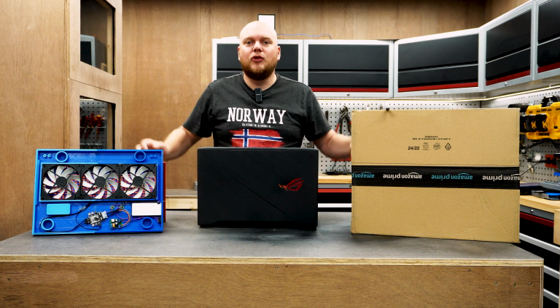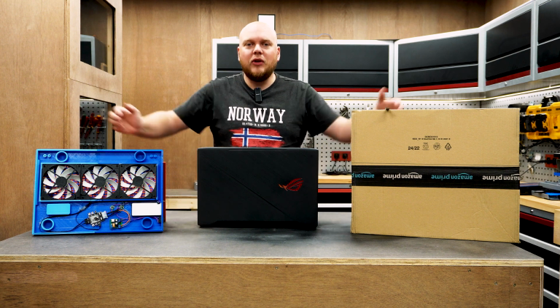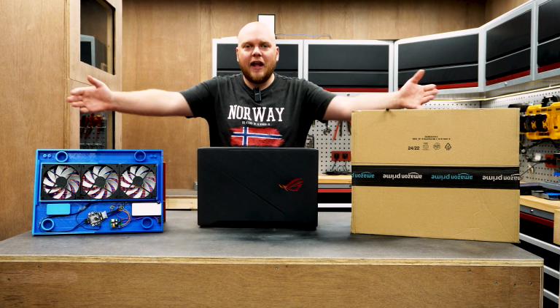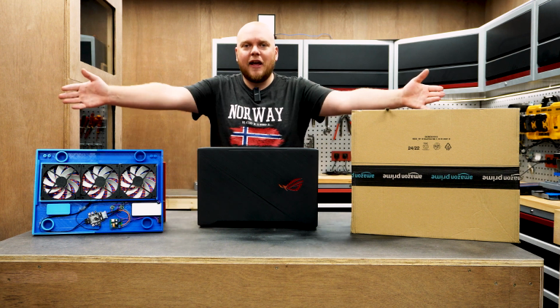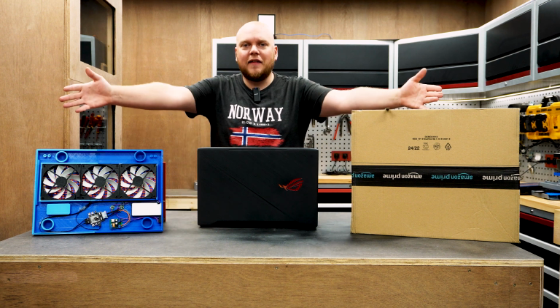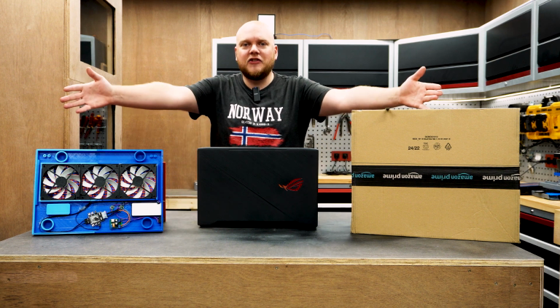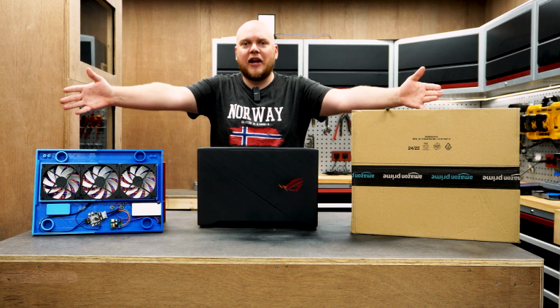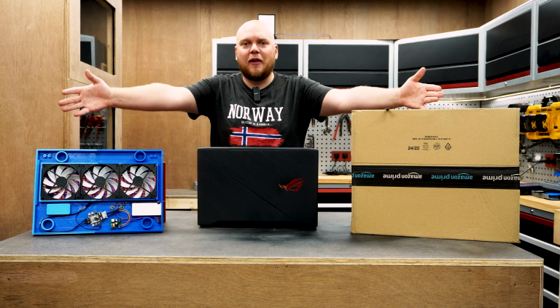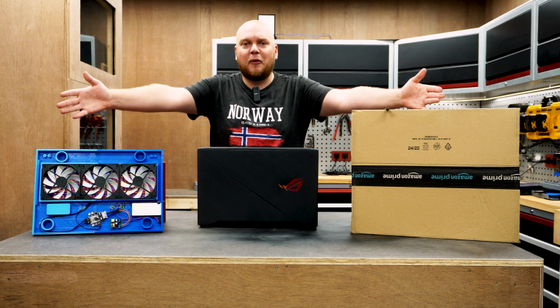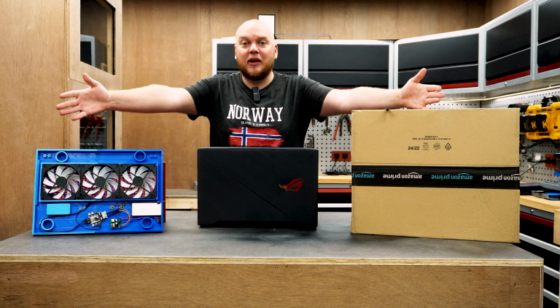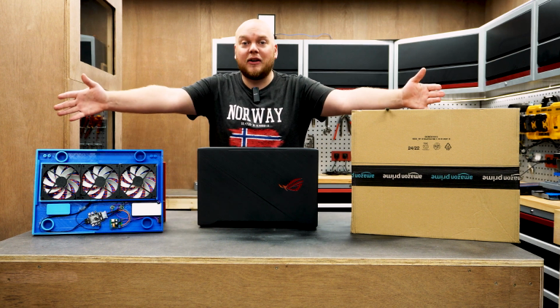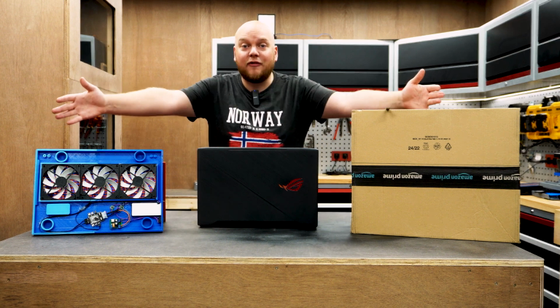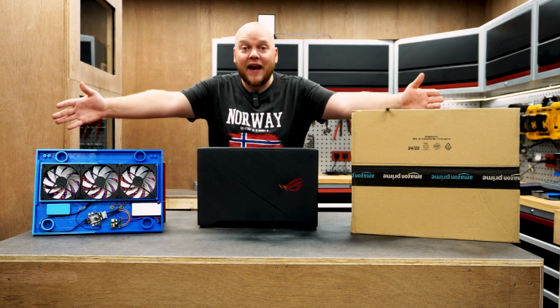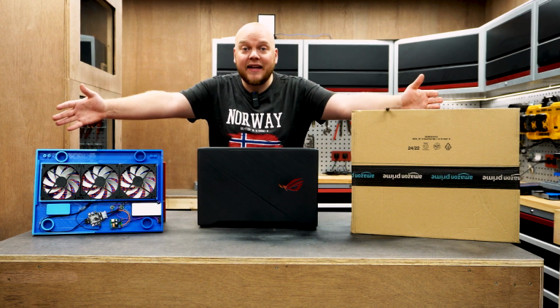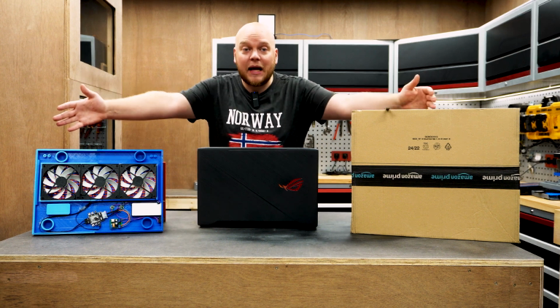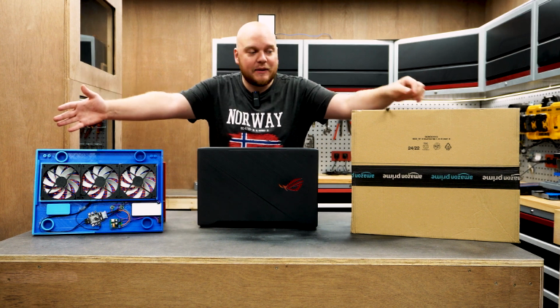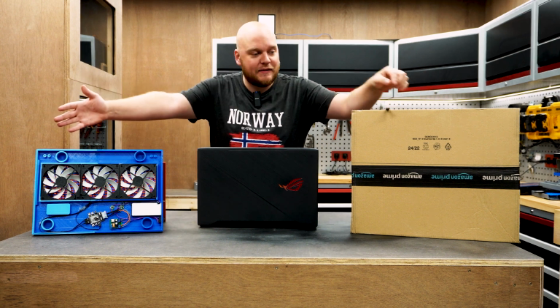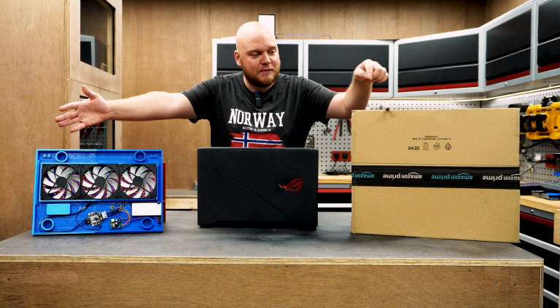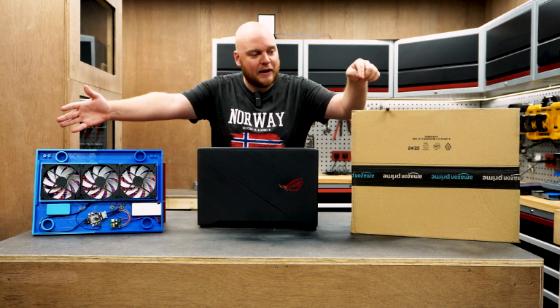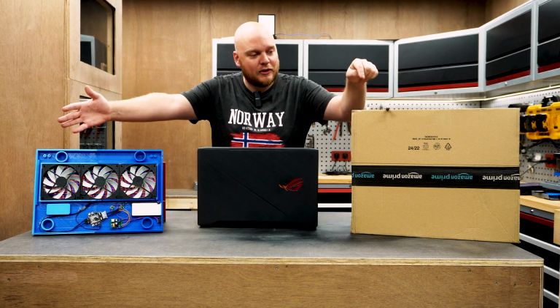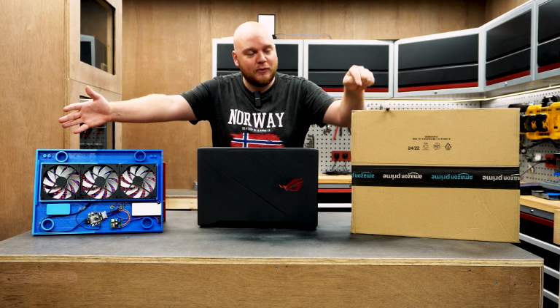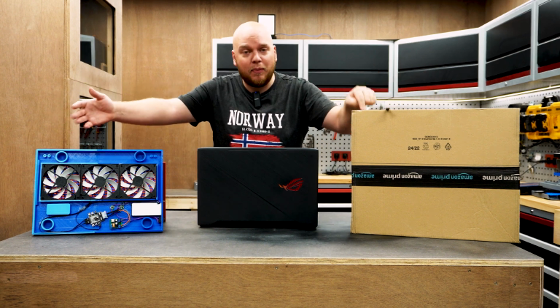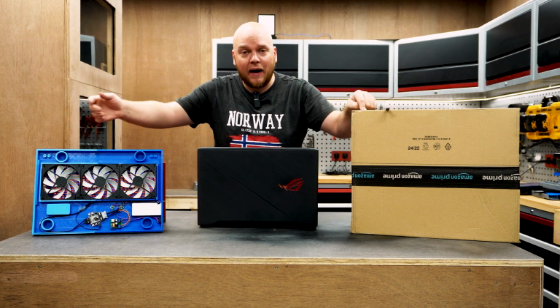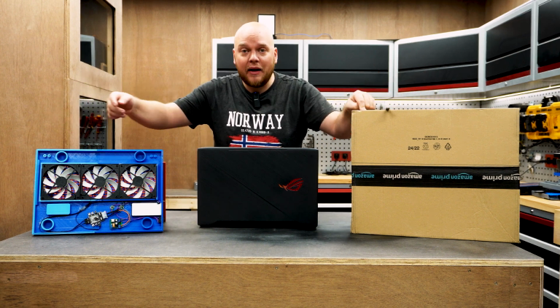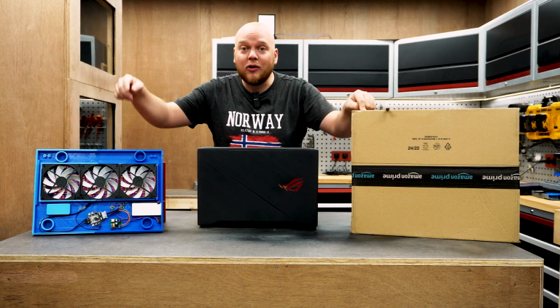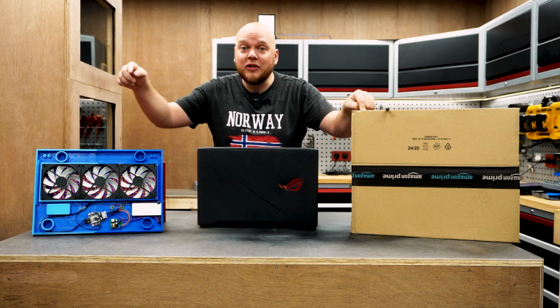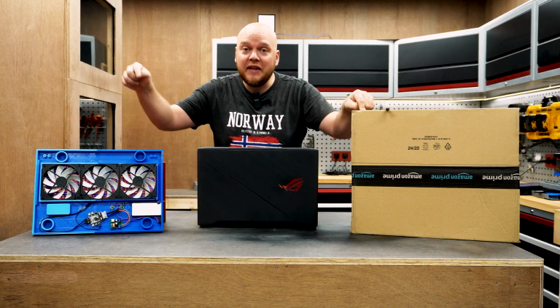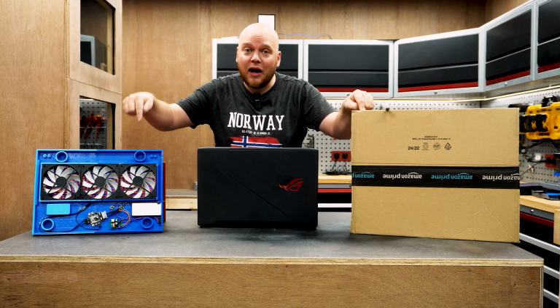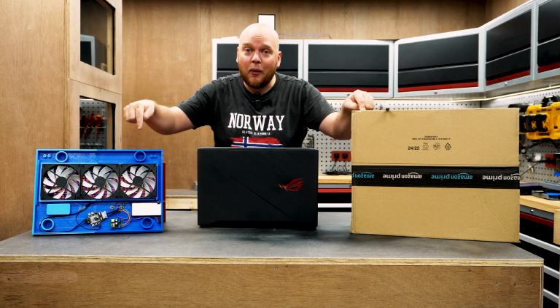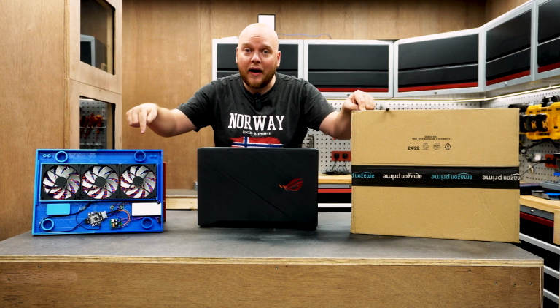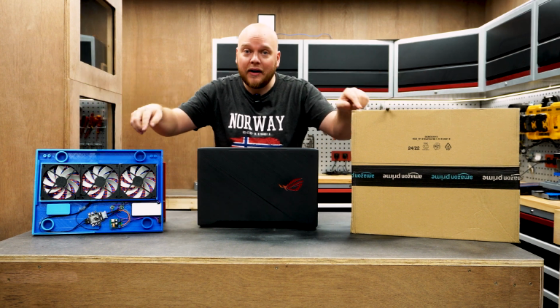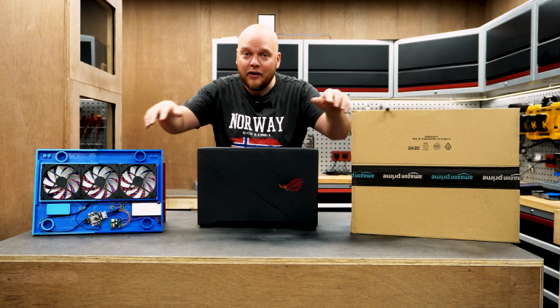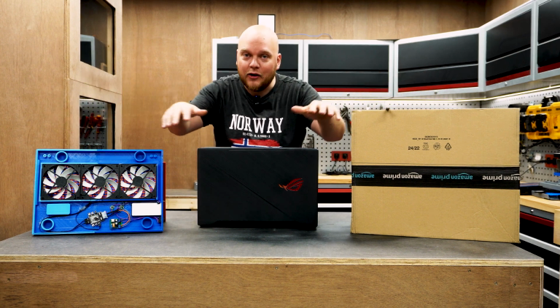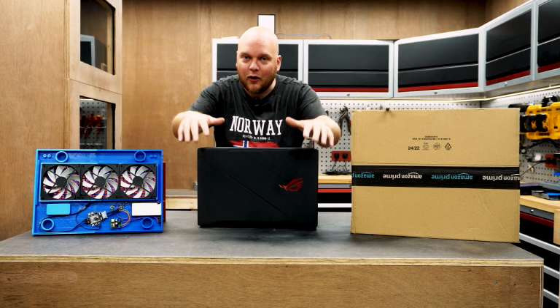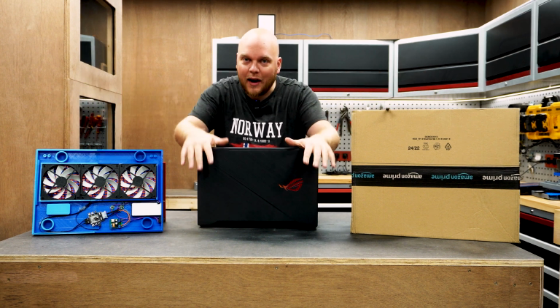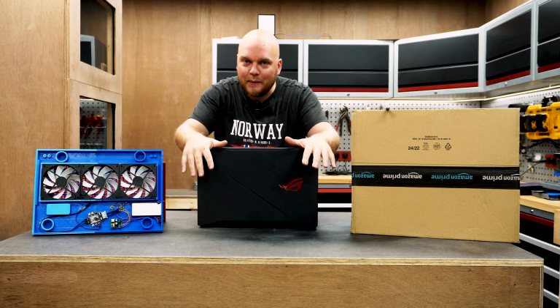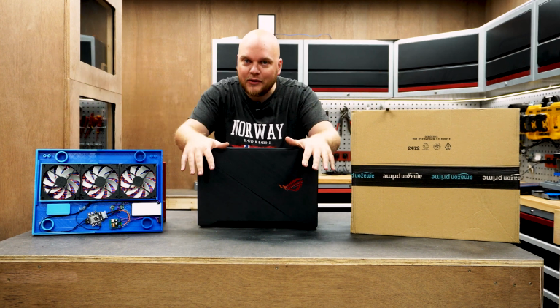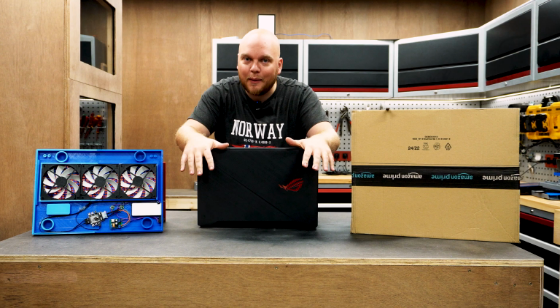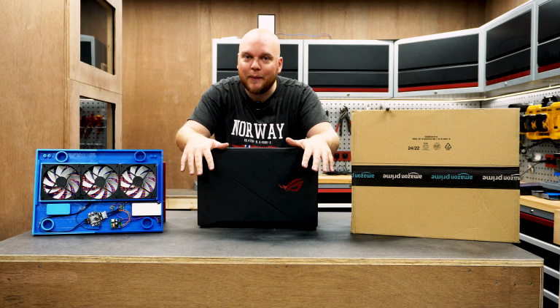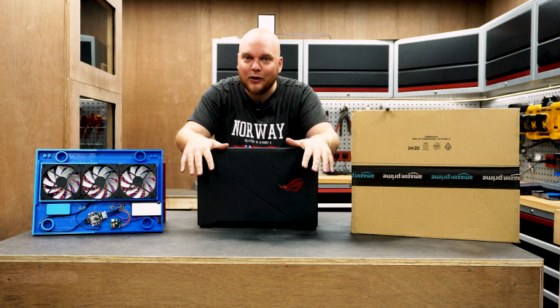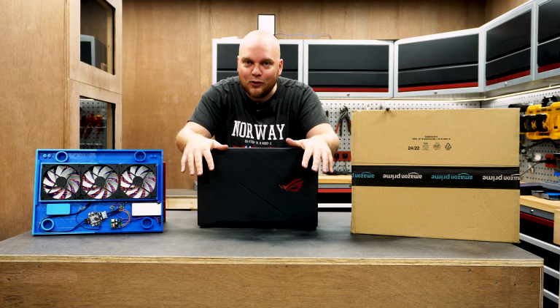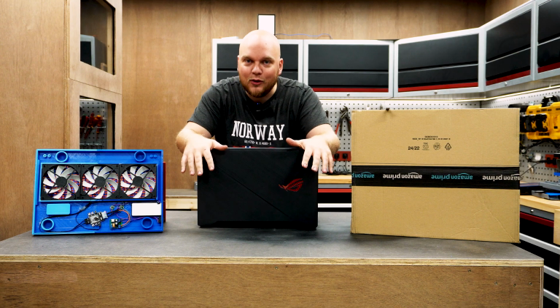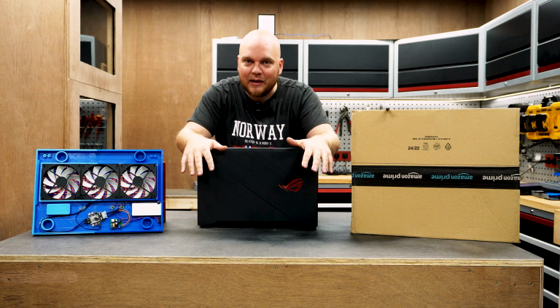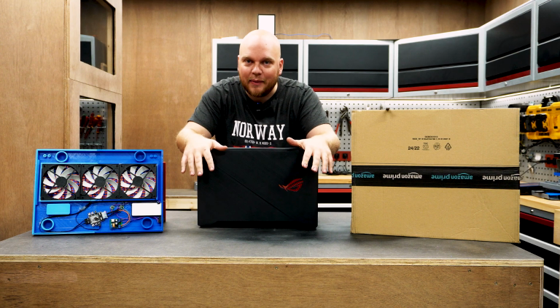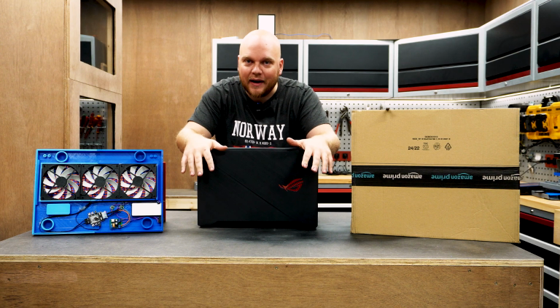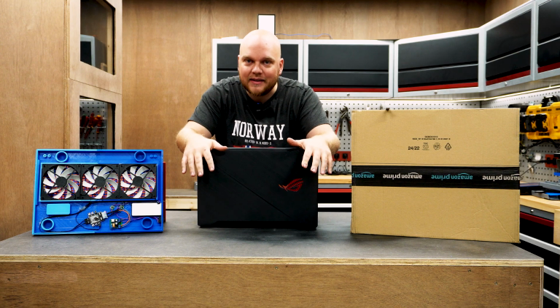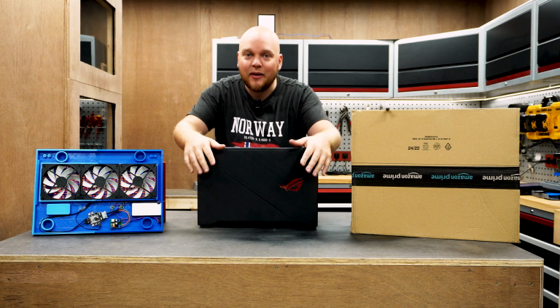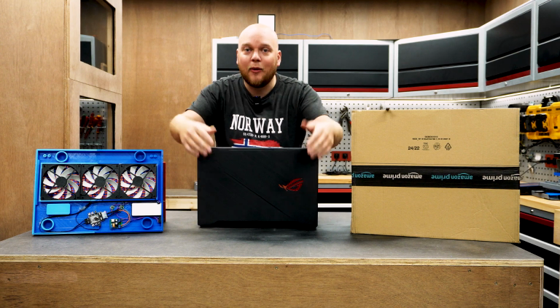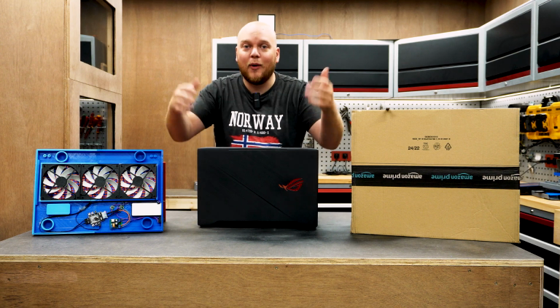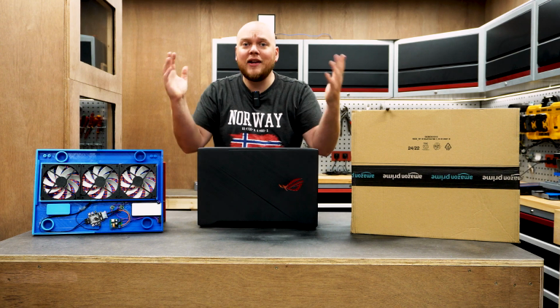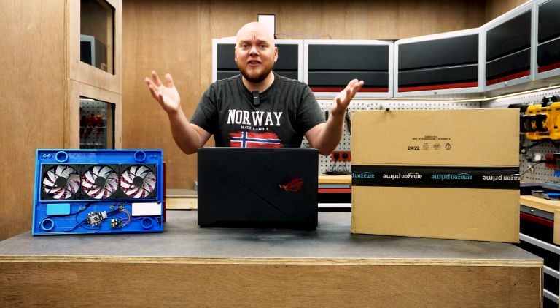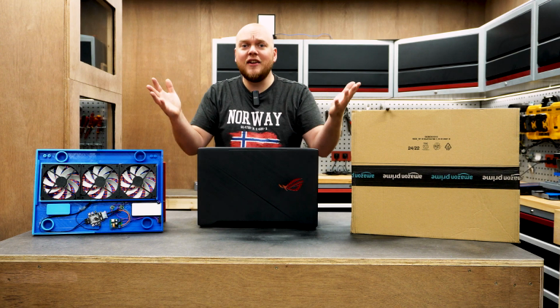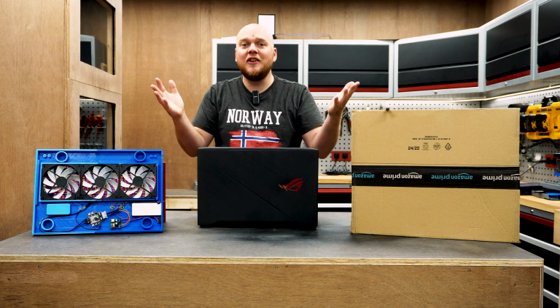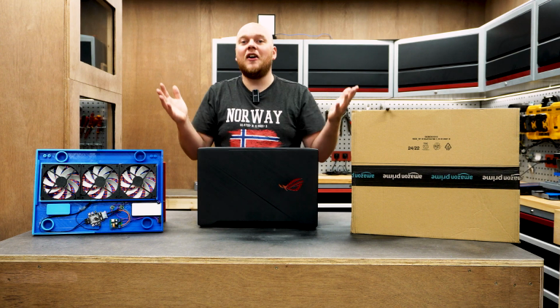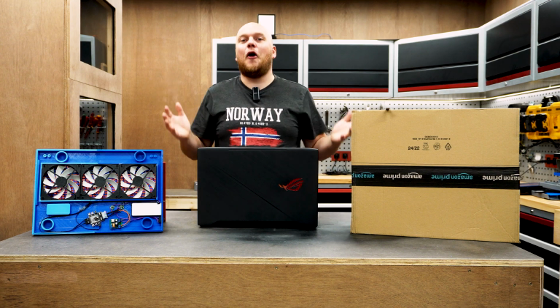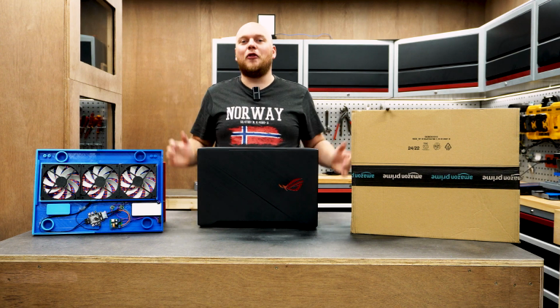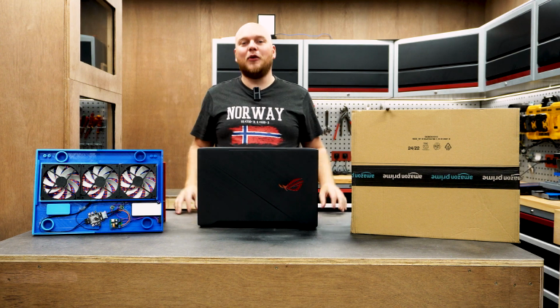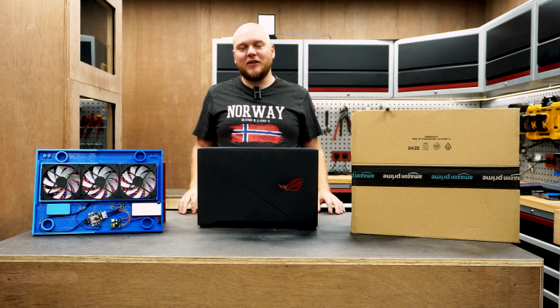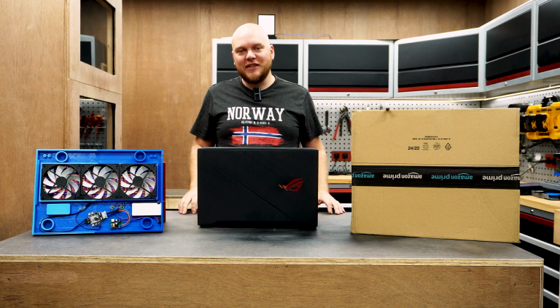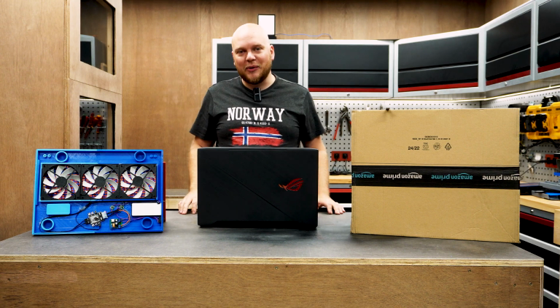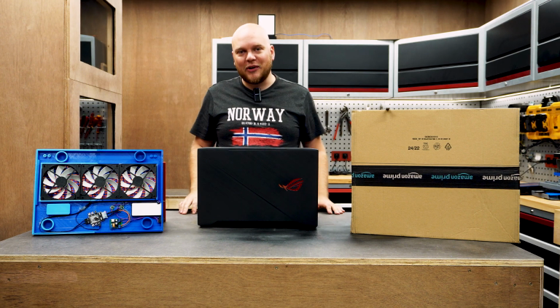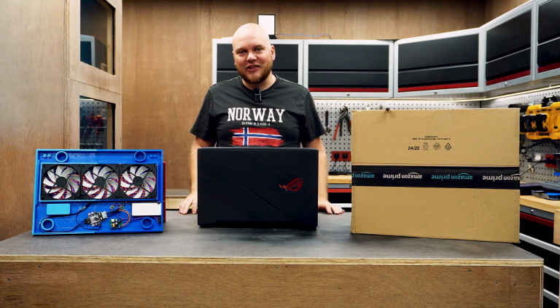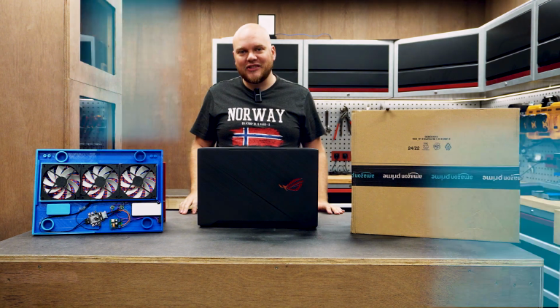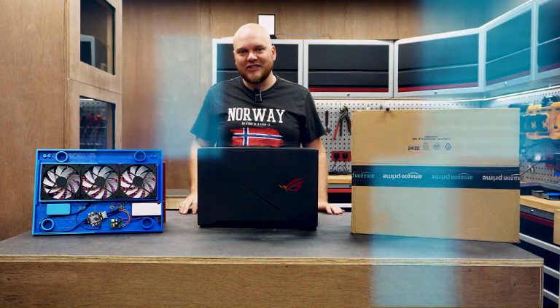Today on the channel we're going to find out if it's better to buy or DIY your laptop cooling pad, right here on Noisyburgs.